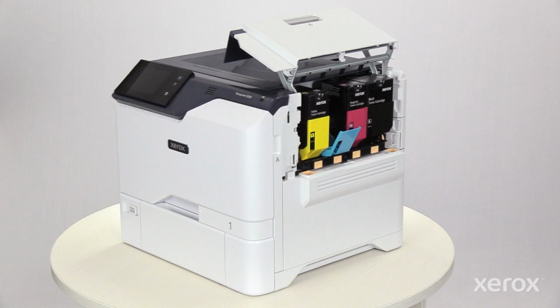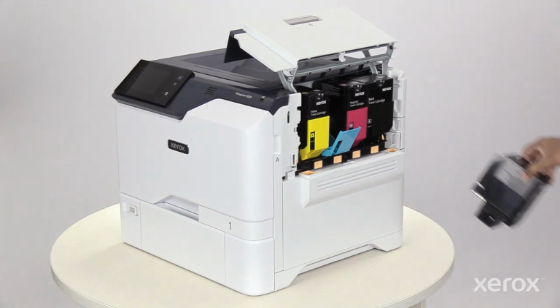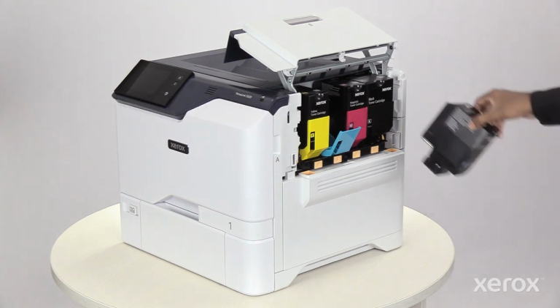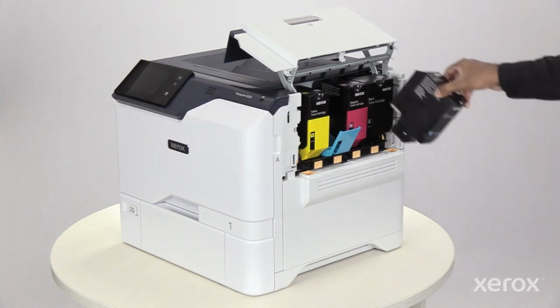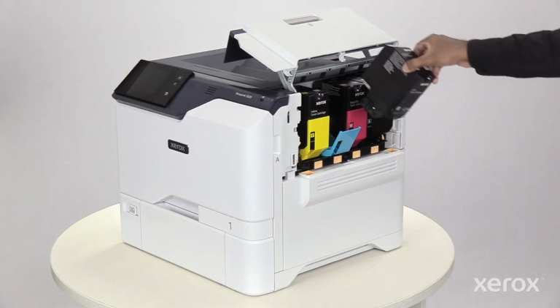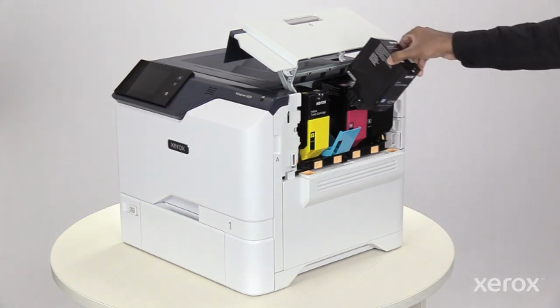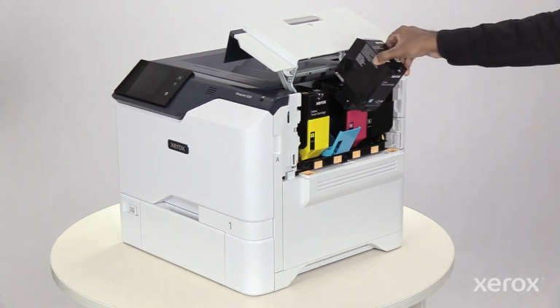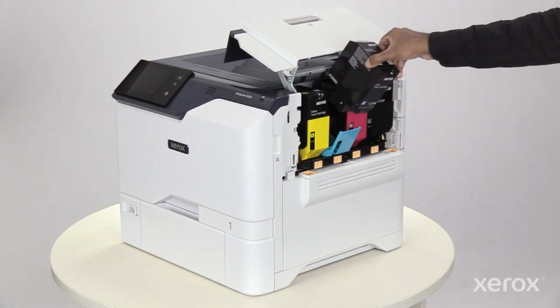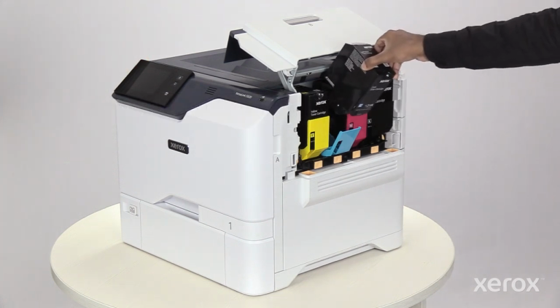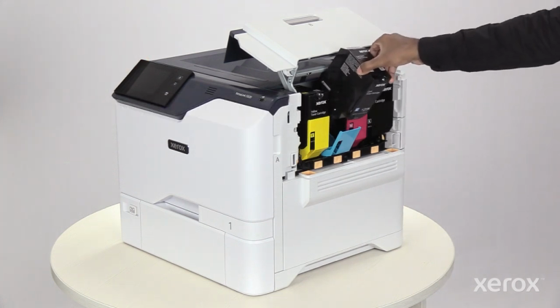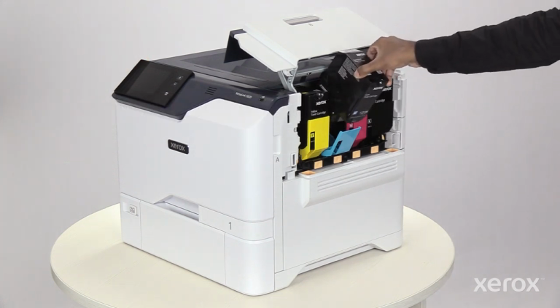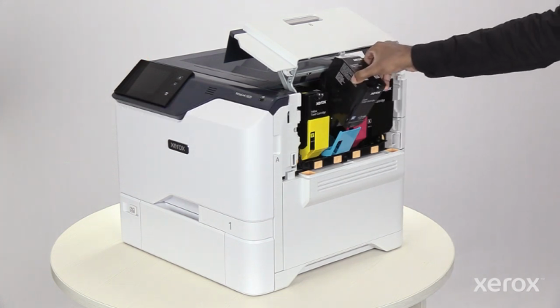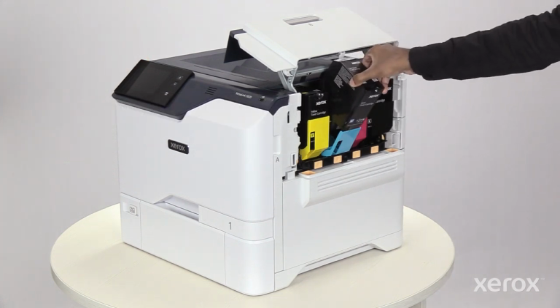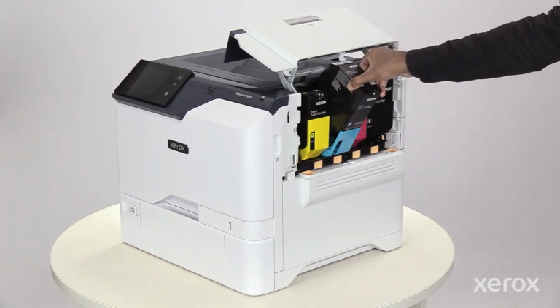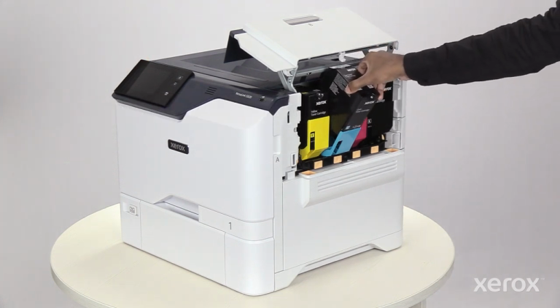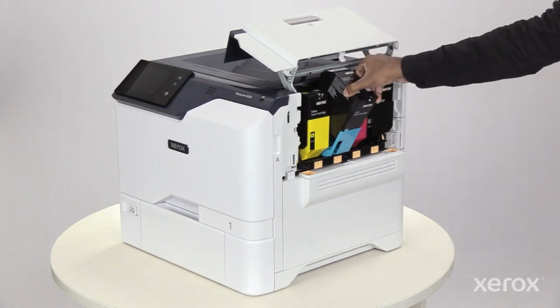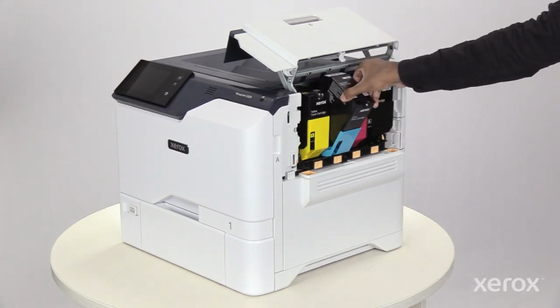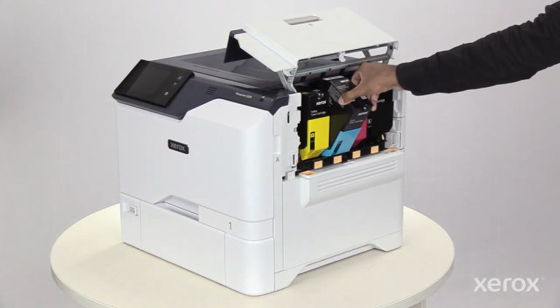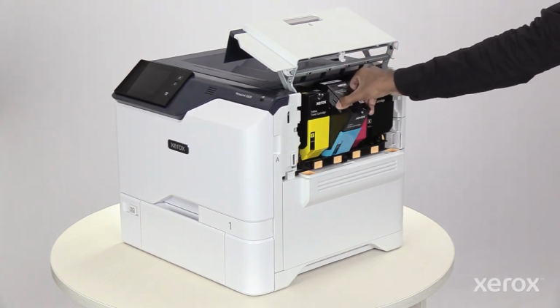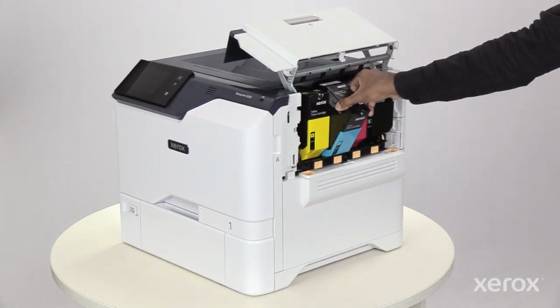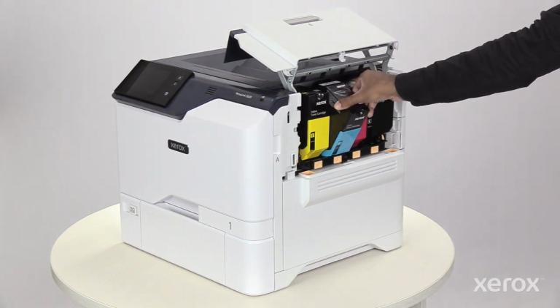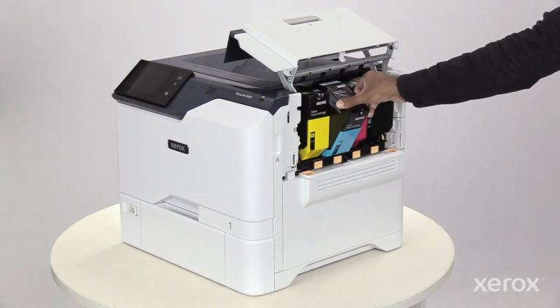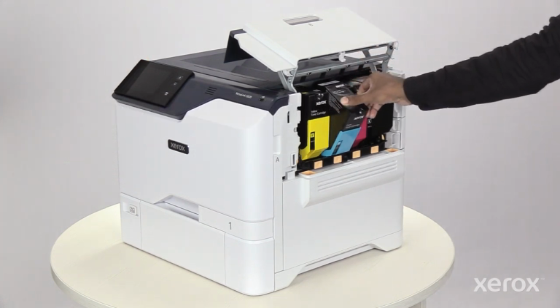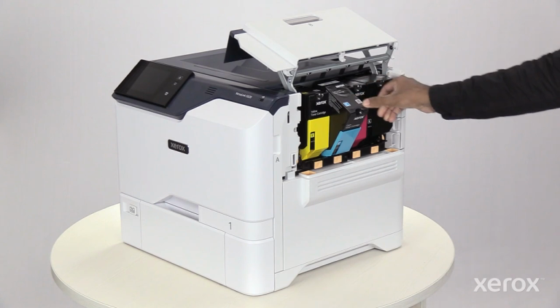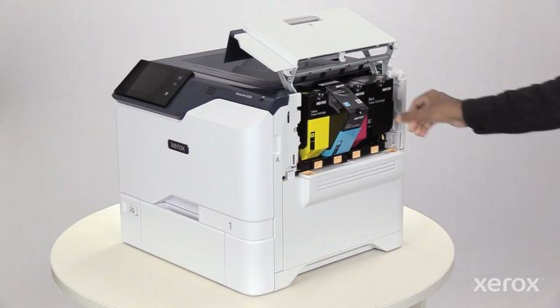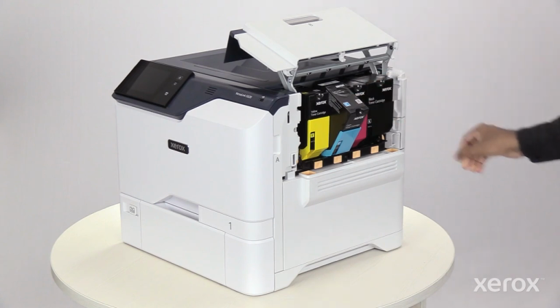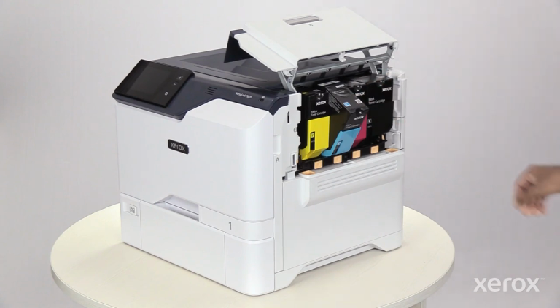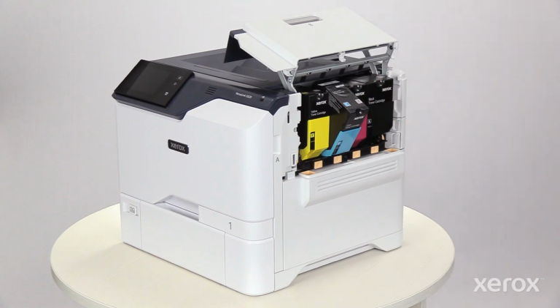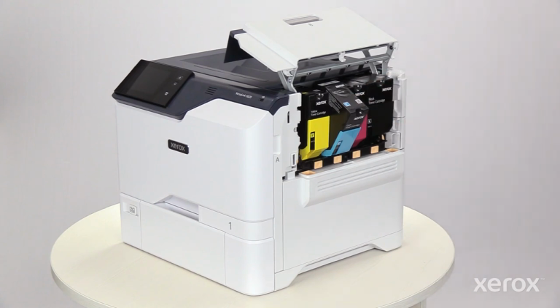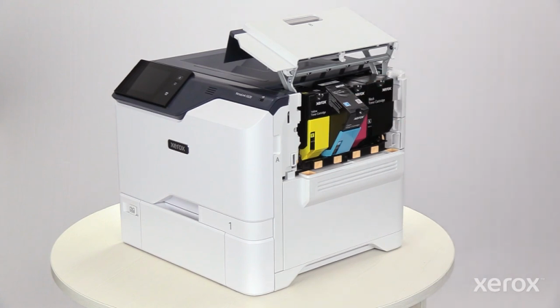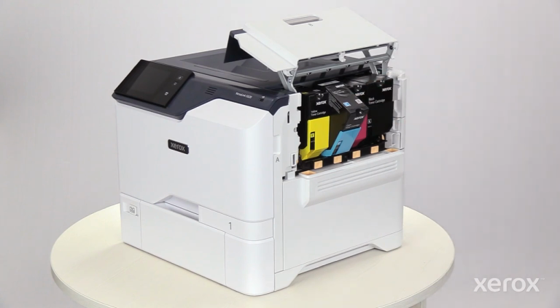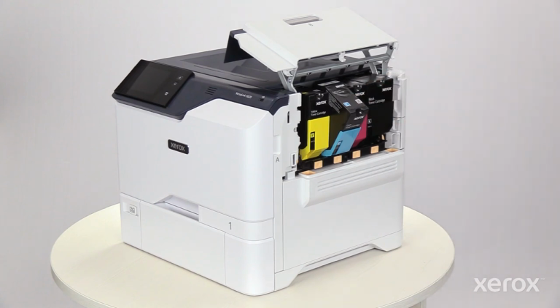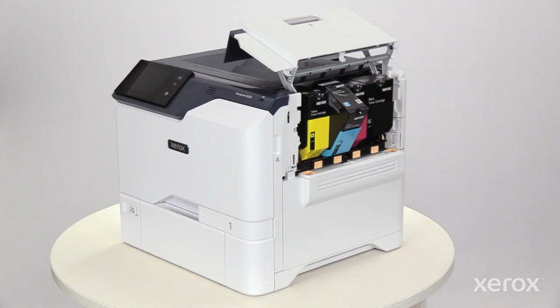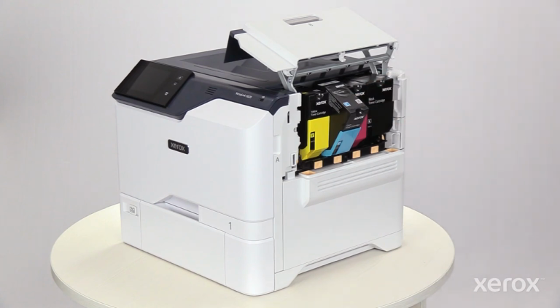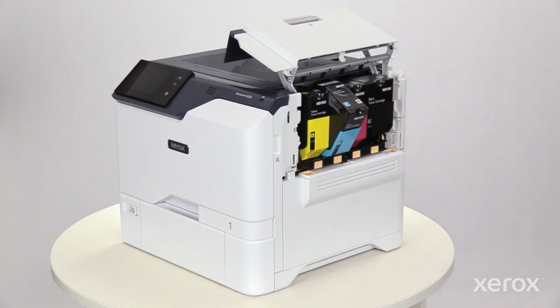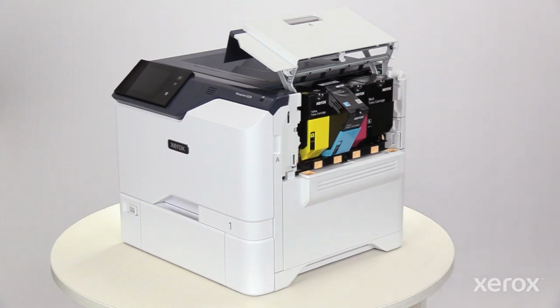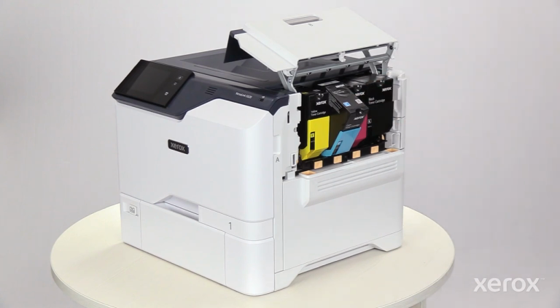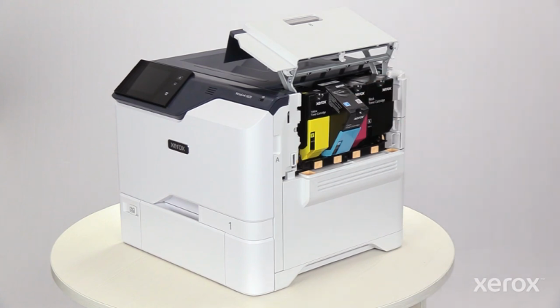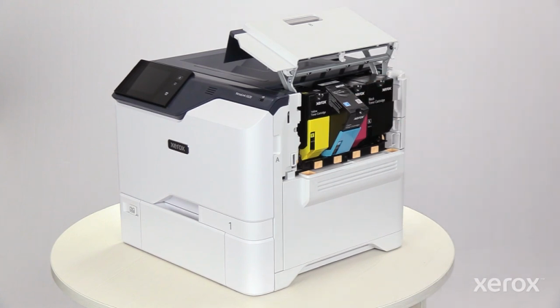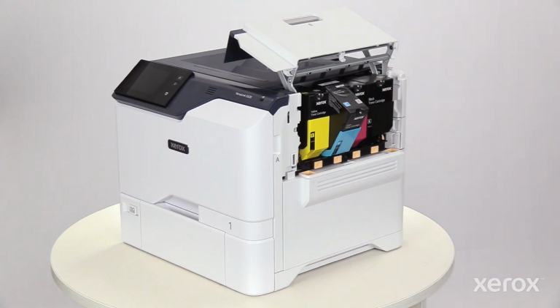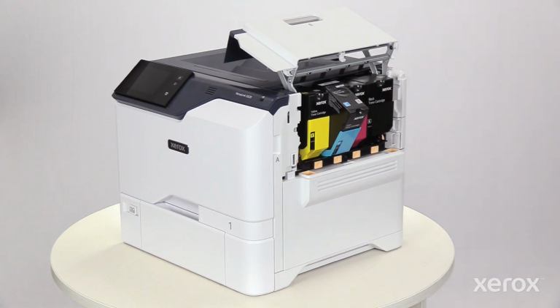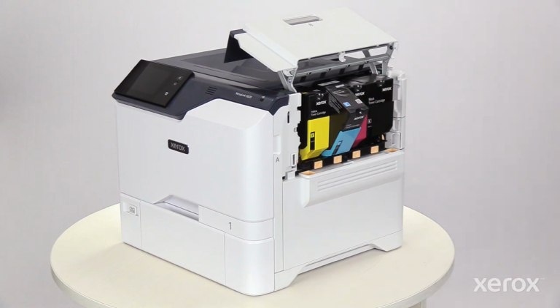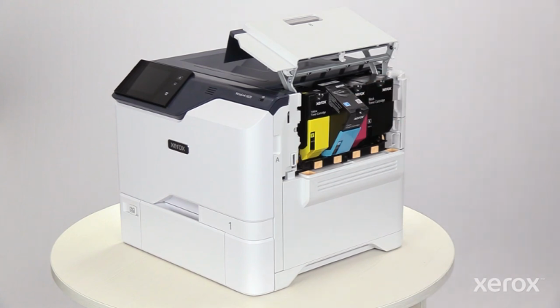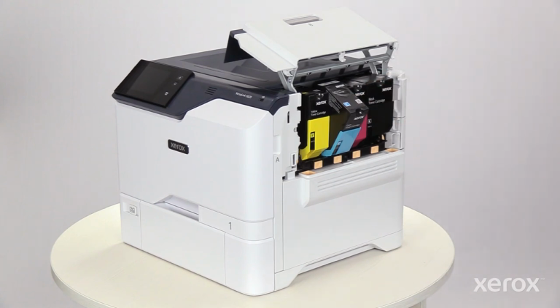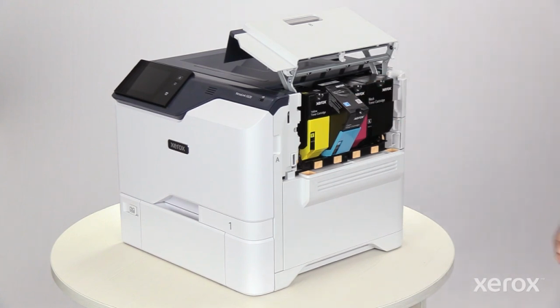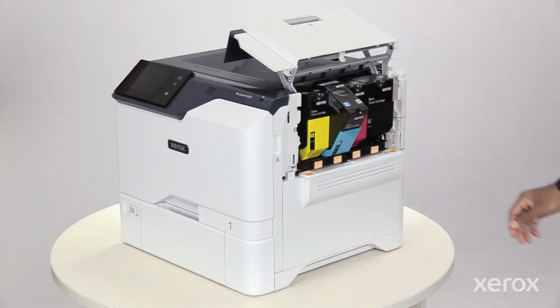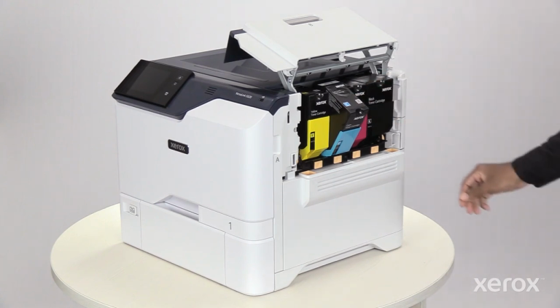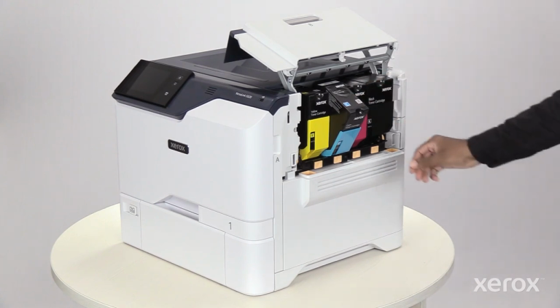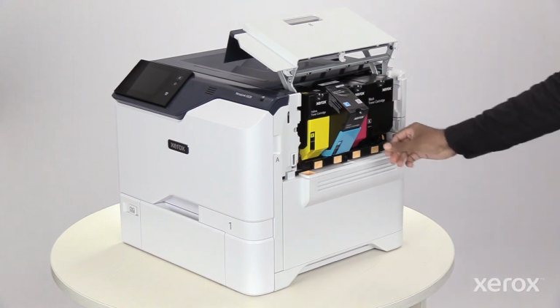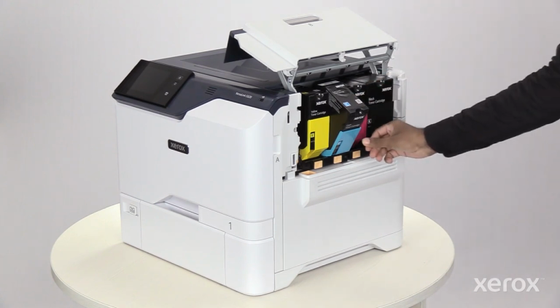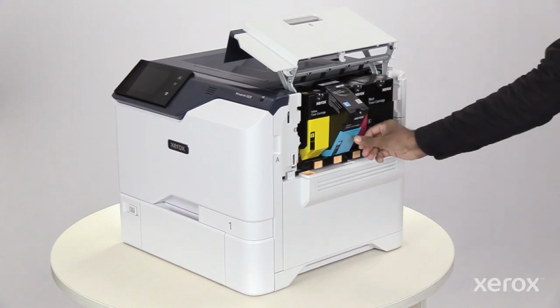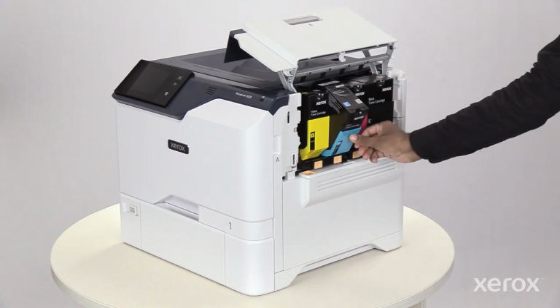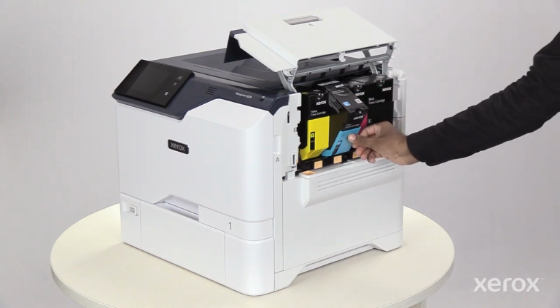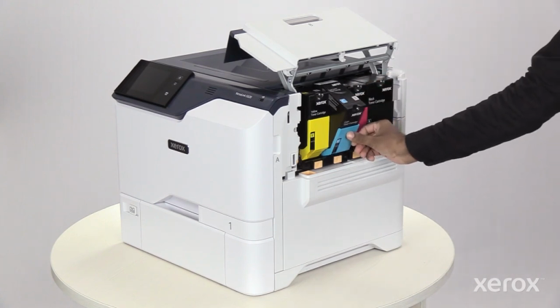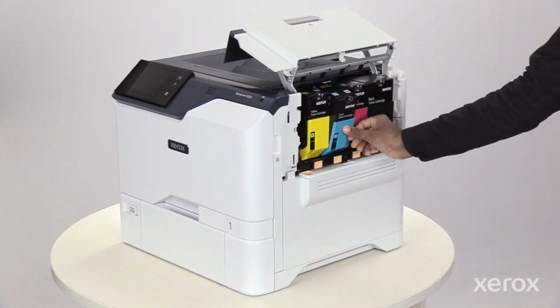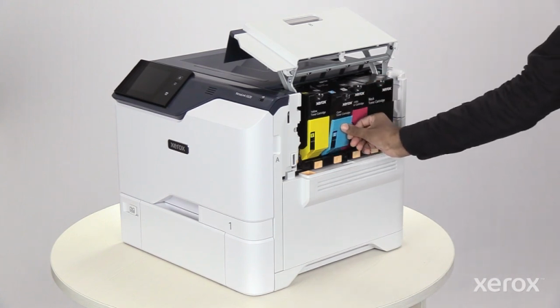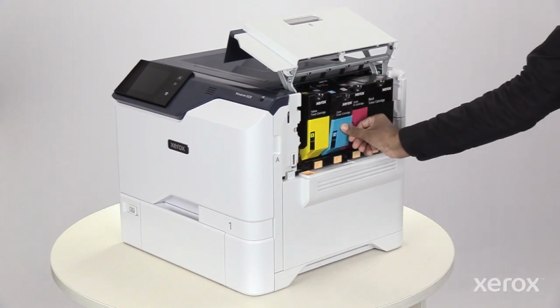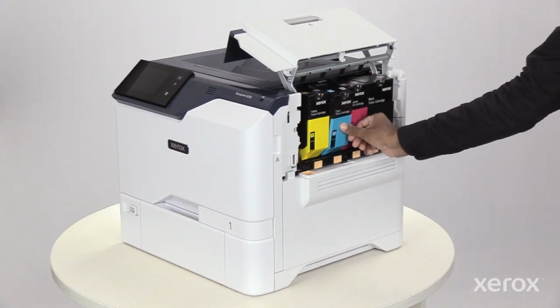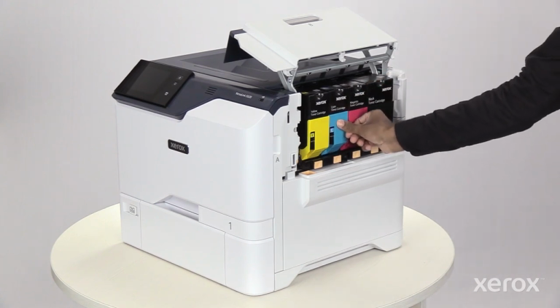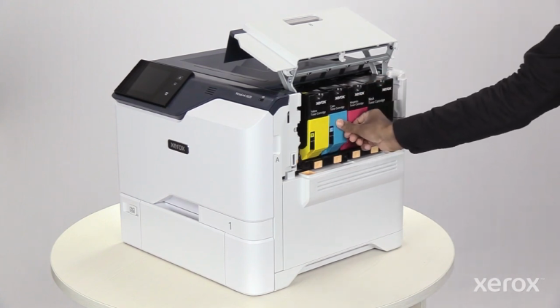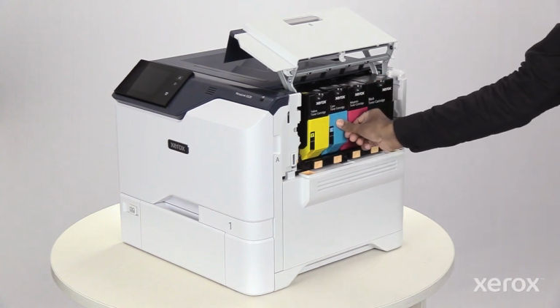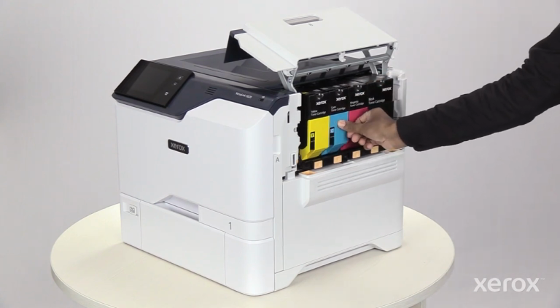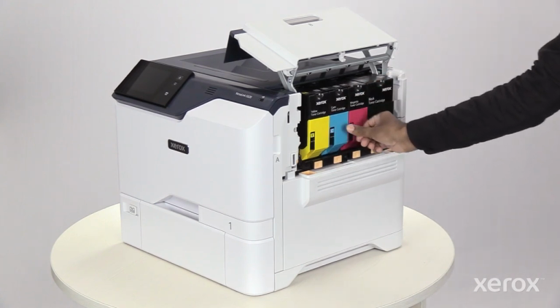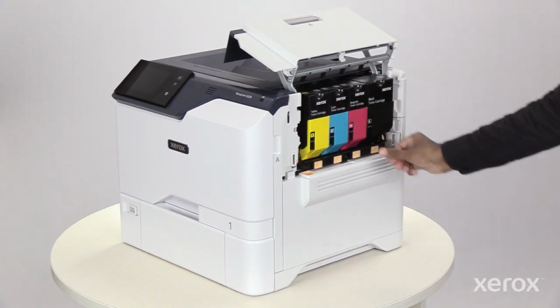Insert the new toner cartridge into the printer. Push the toner cartridge into place until it clicks.